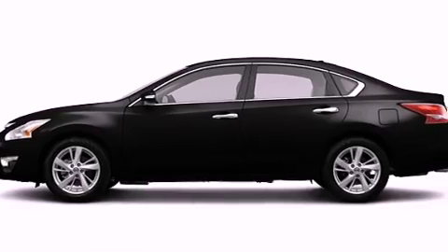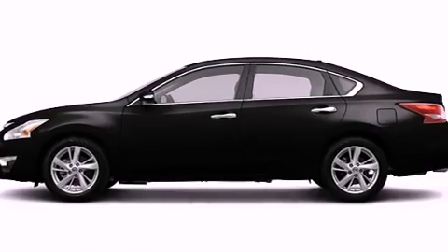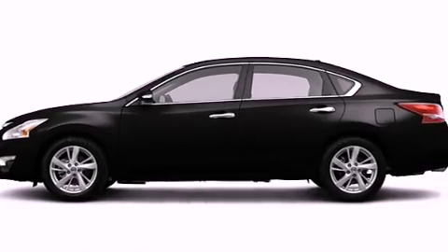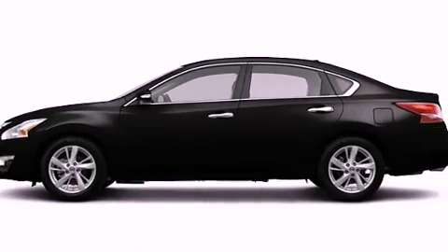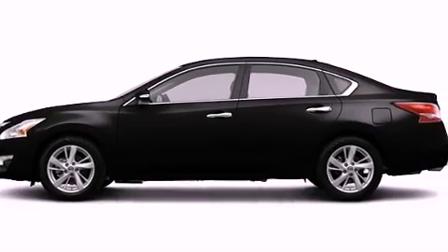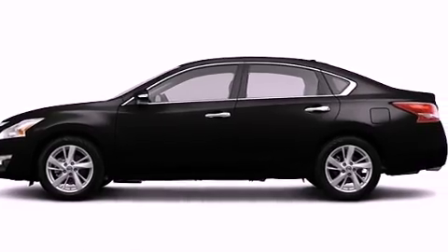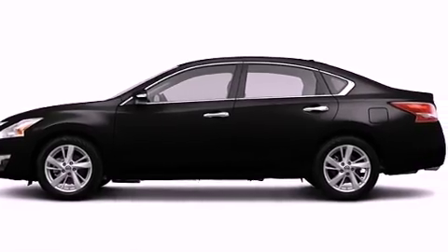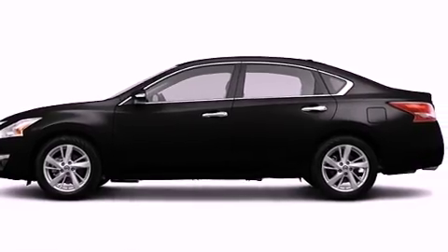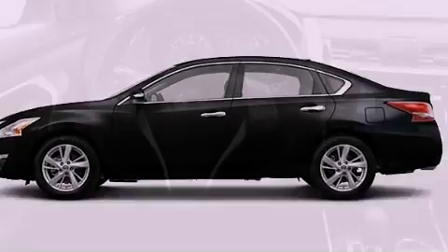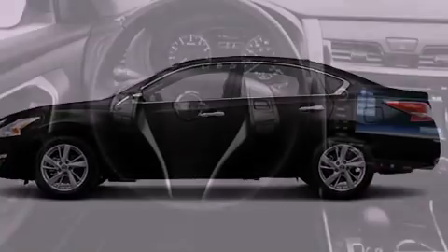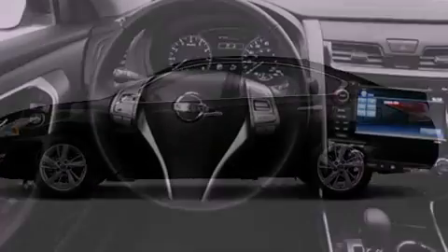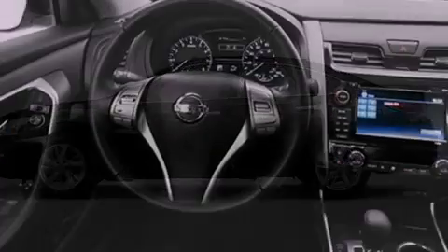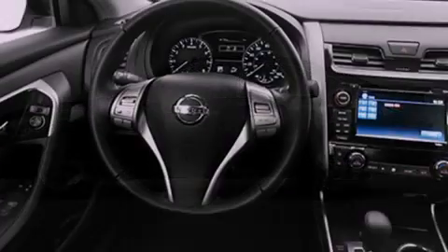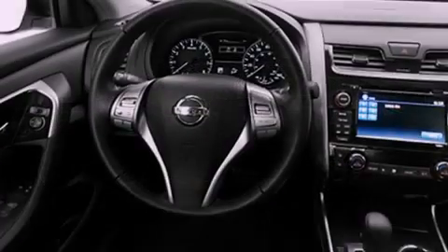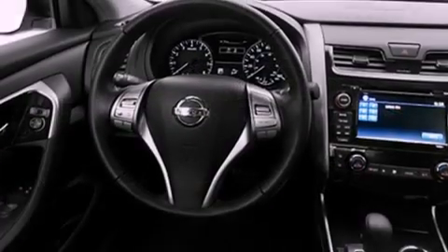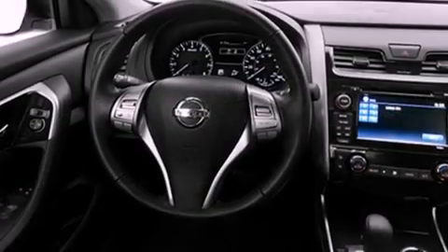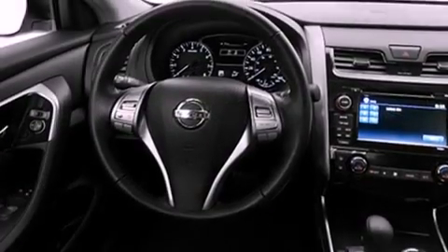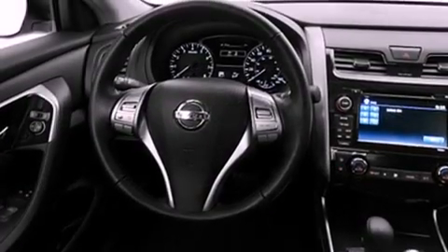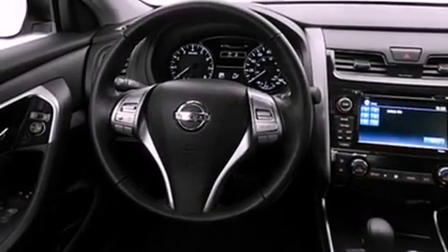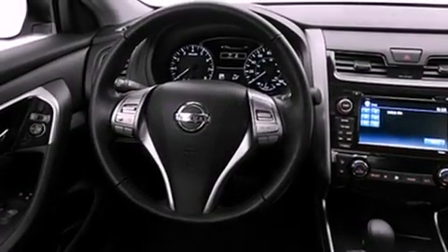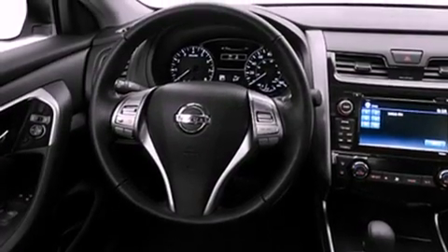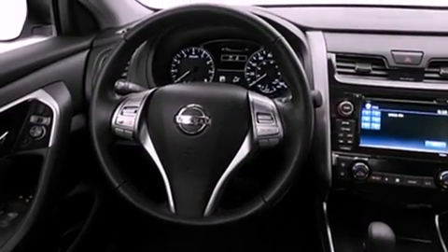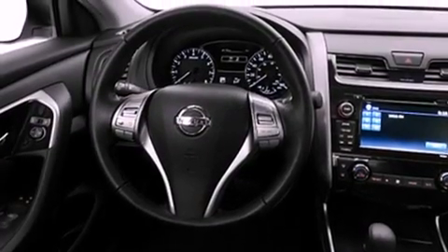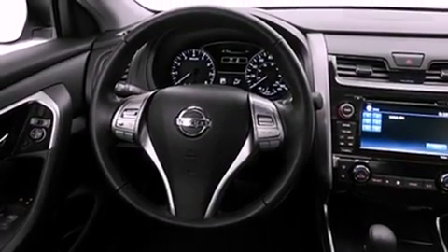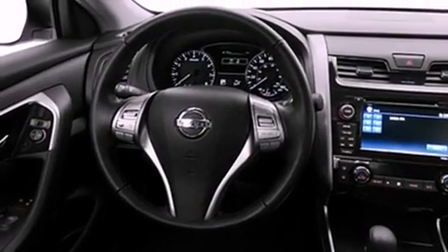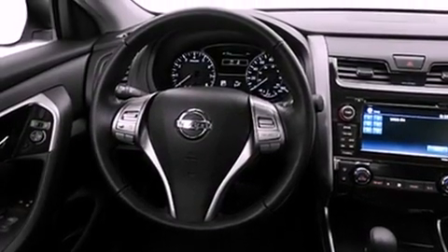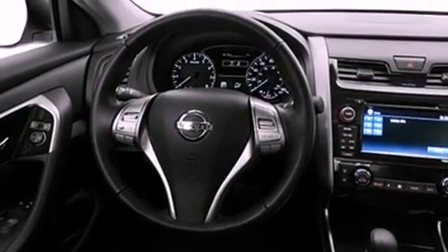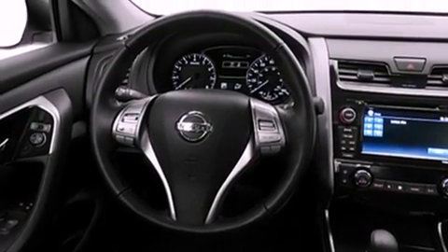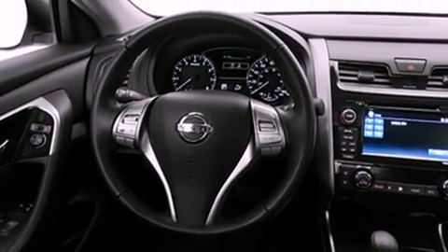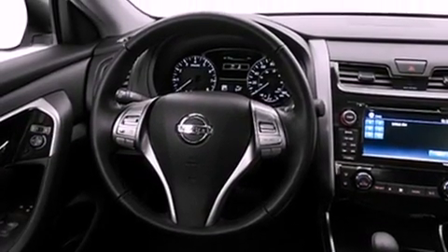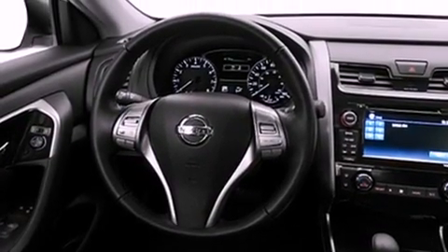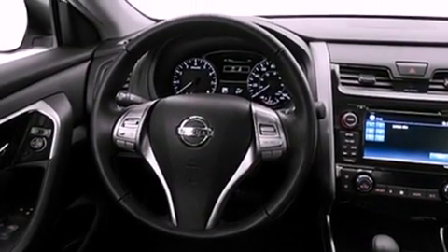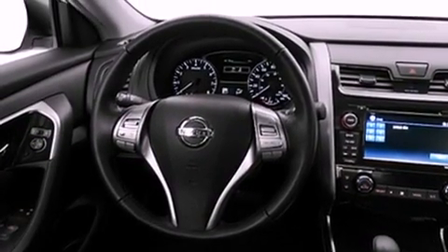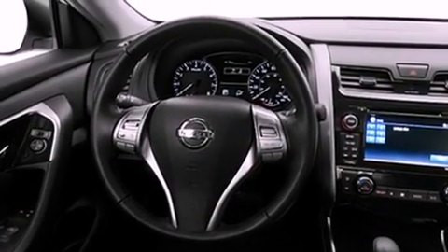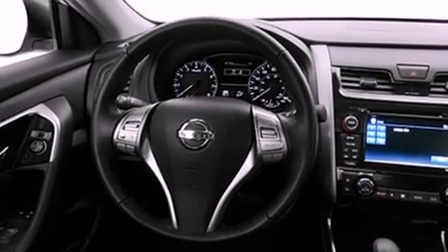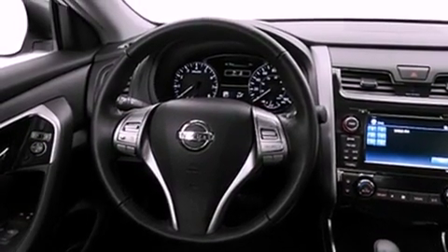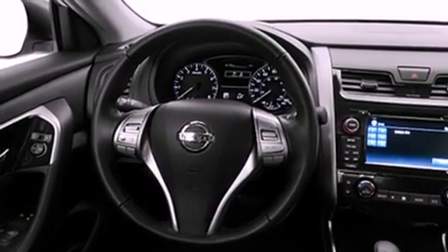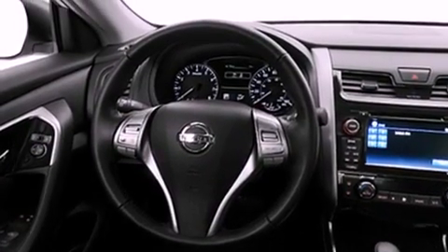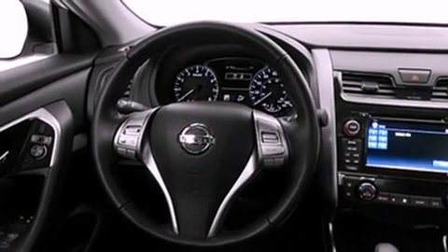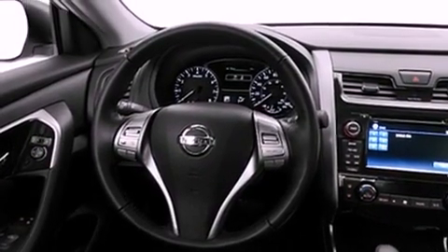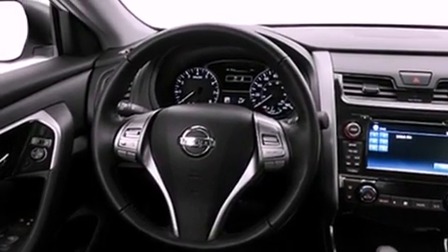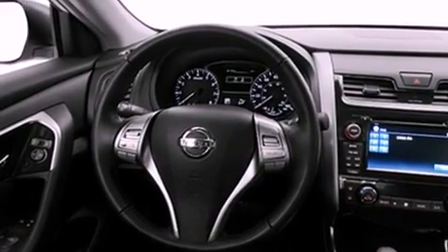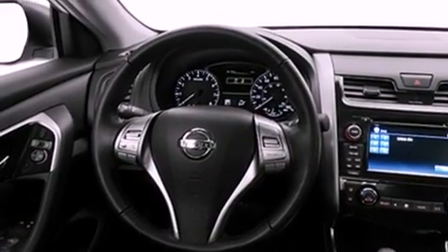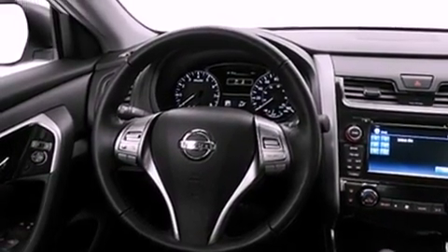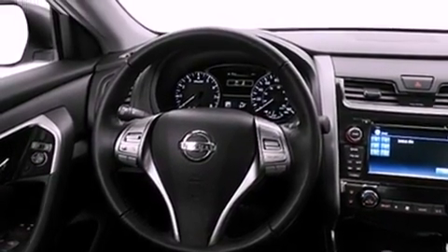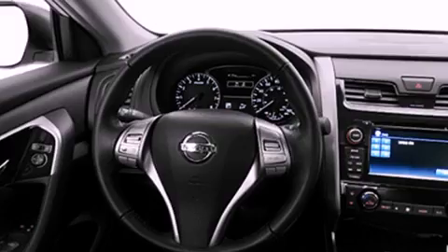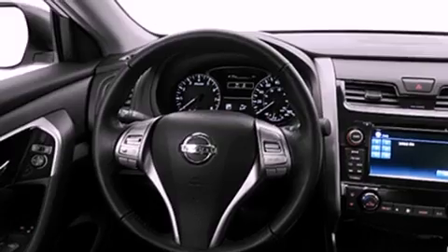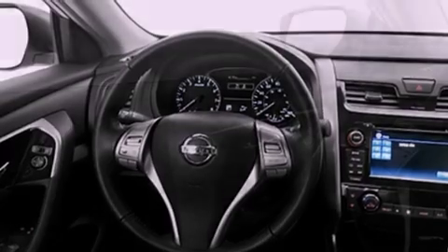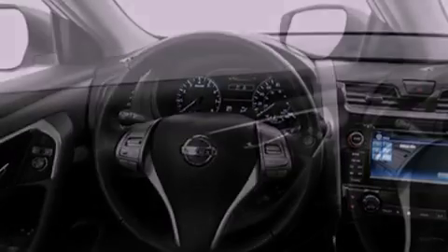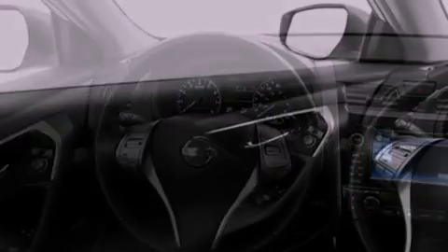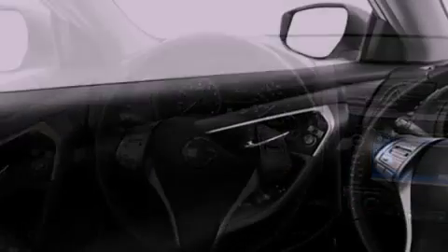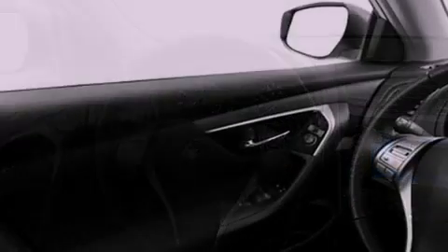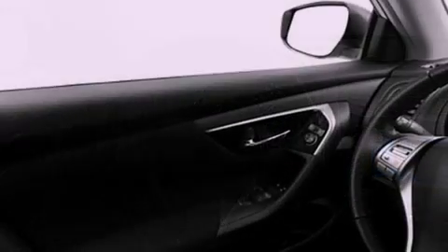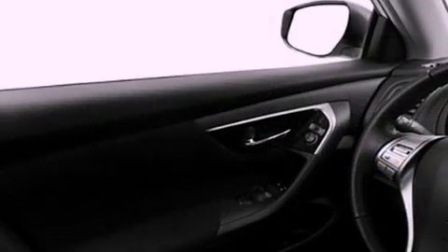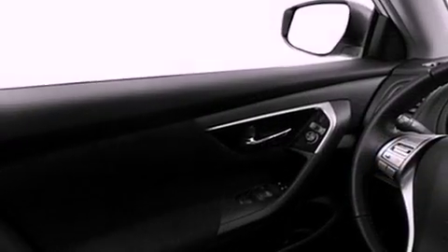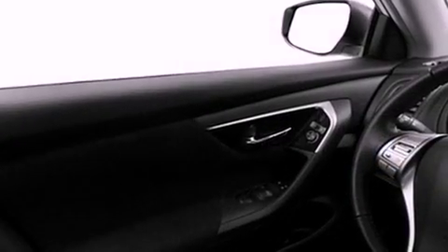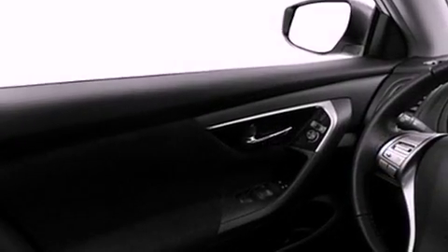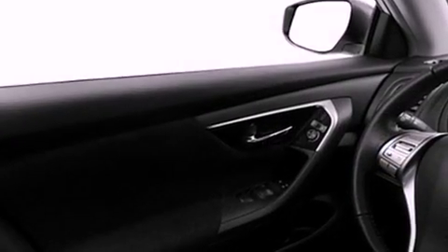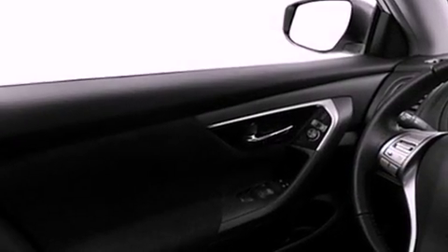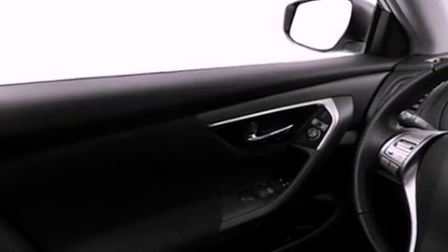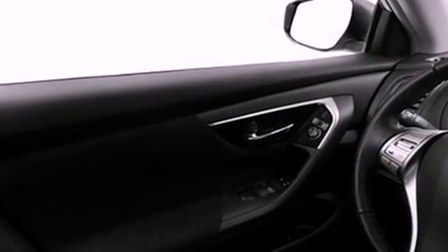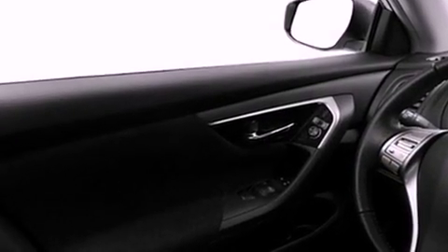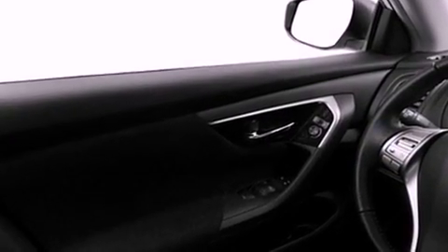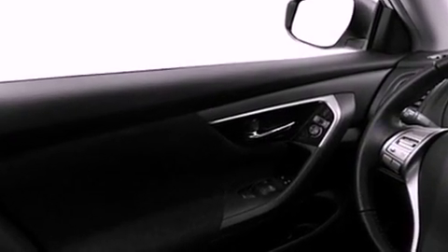Its top features include keyless ignition, a speed-sensitive volume control system, satellite radio, and a rear-view camera.